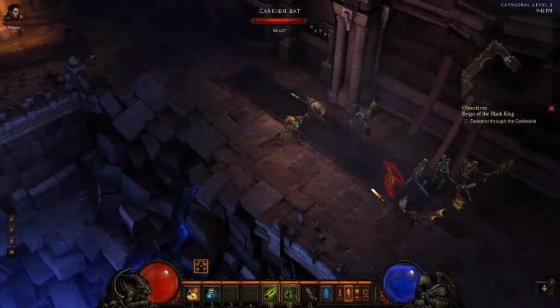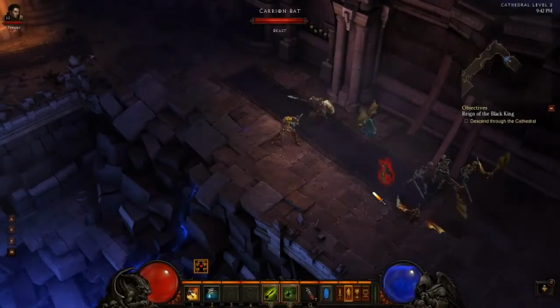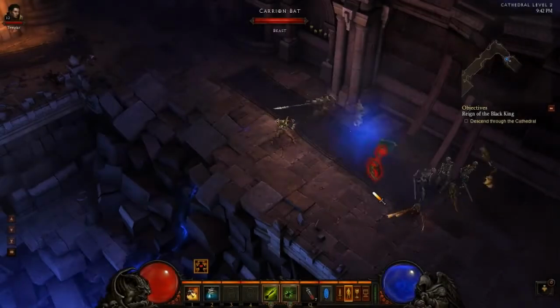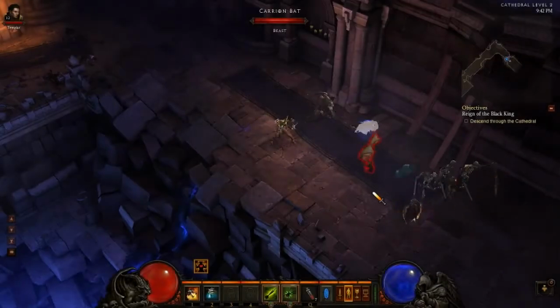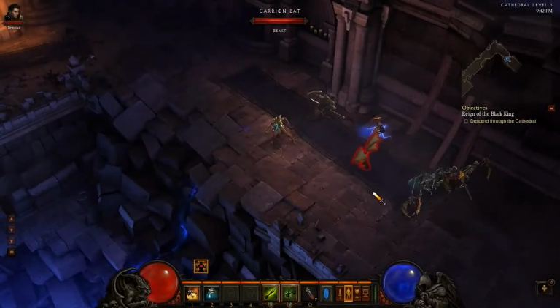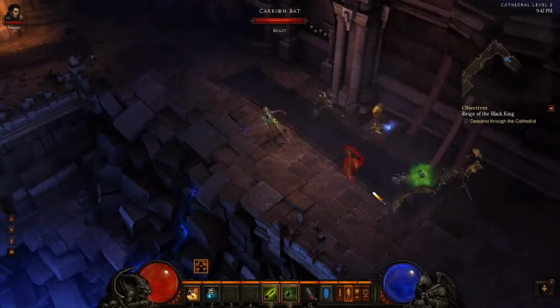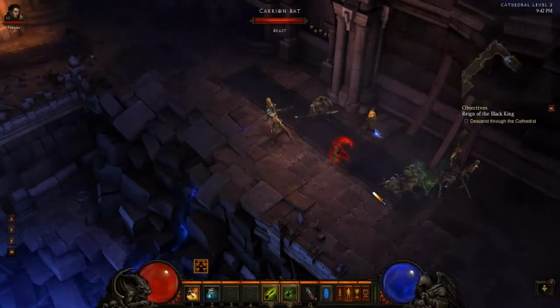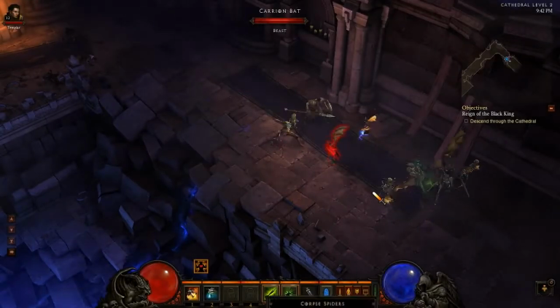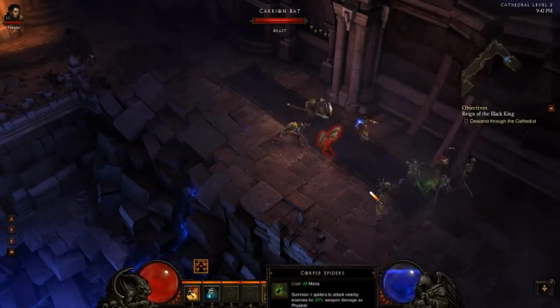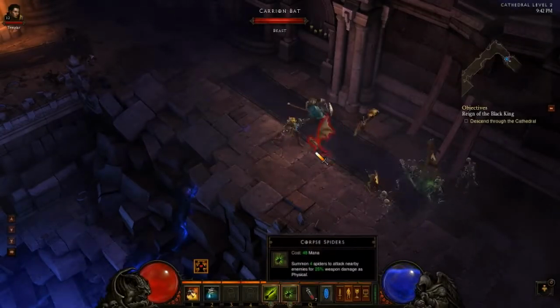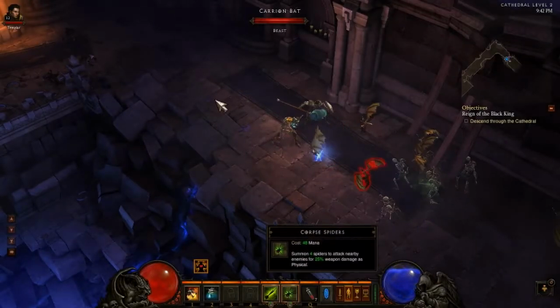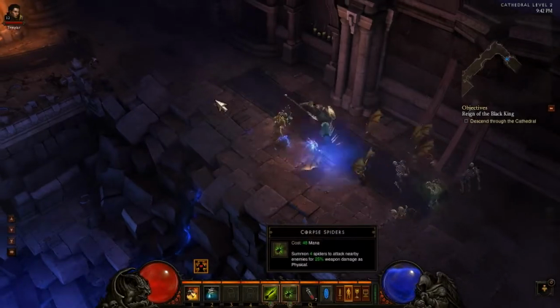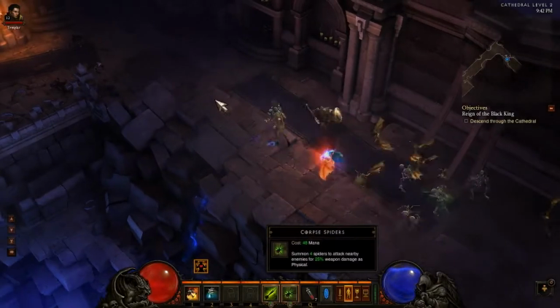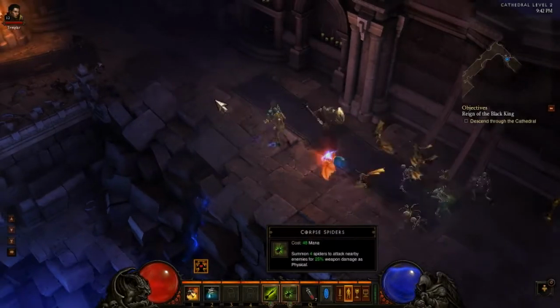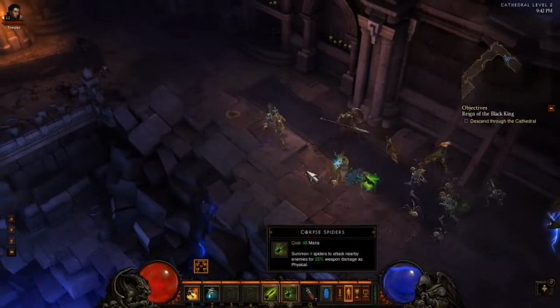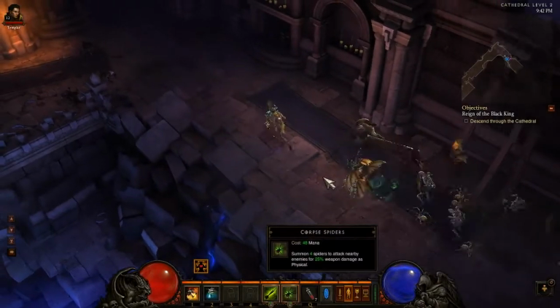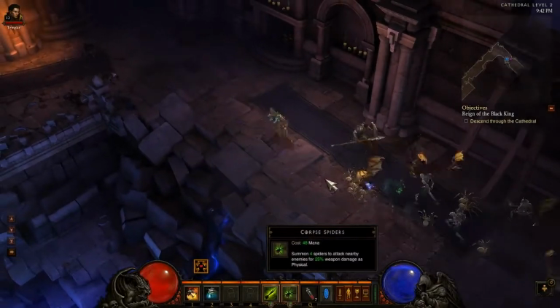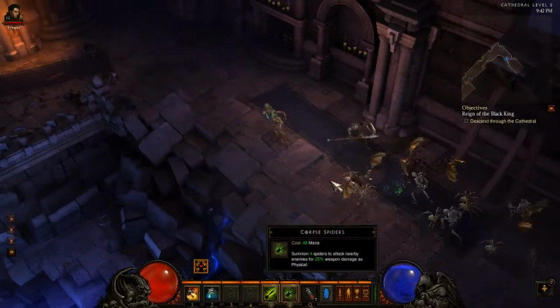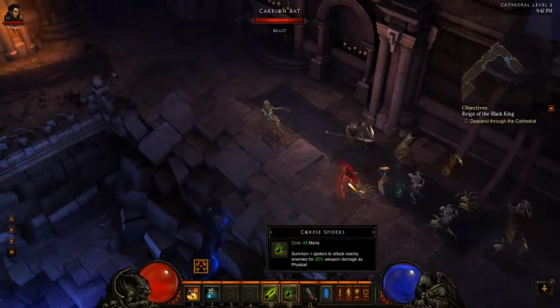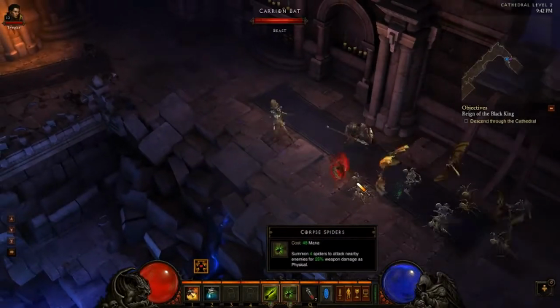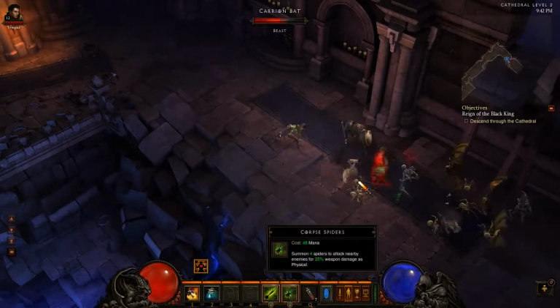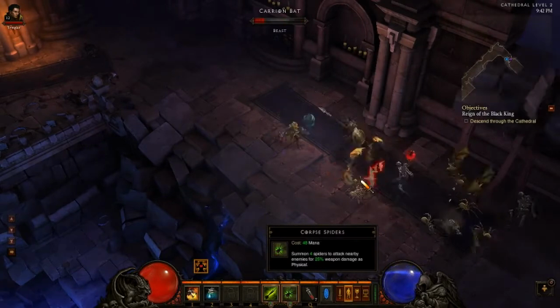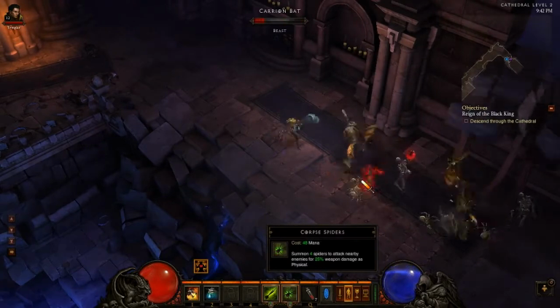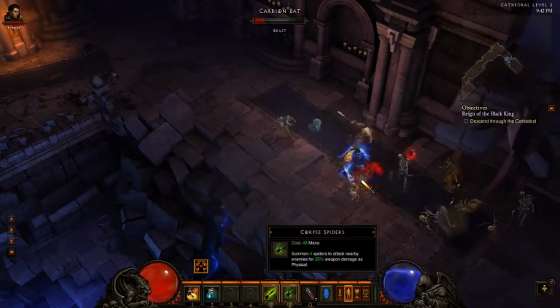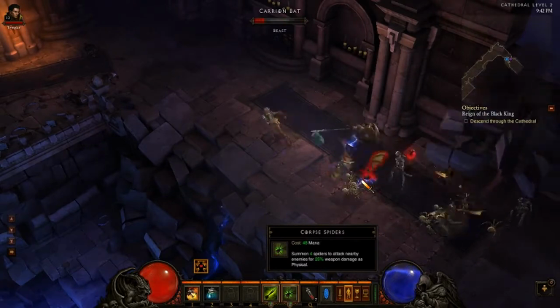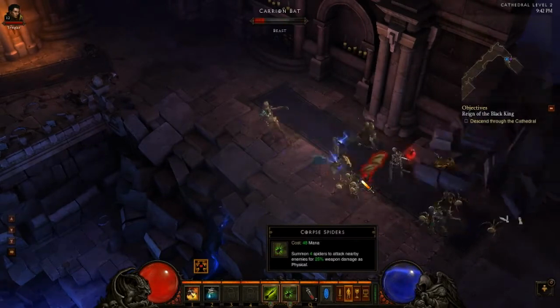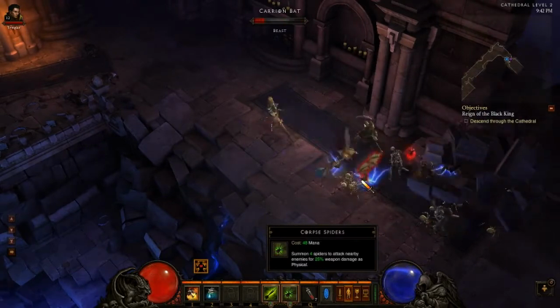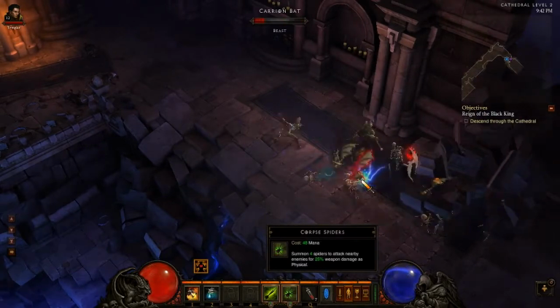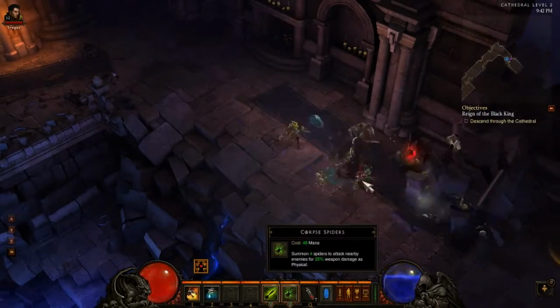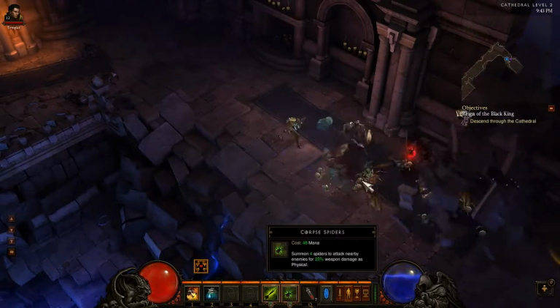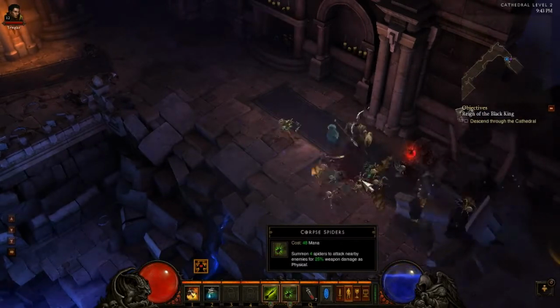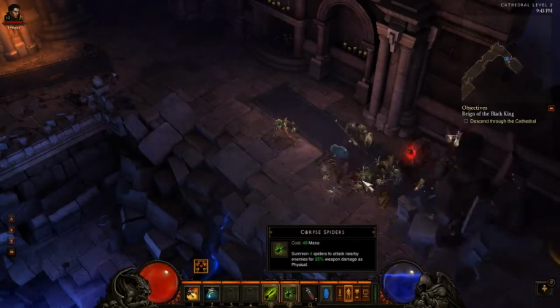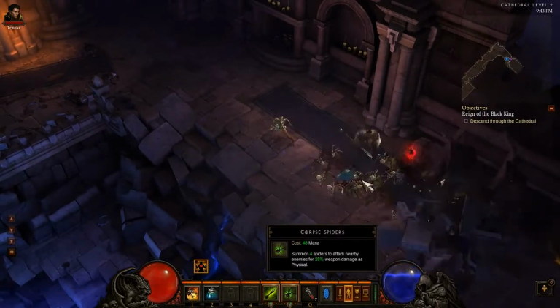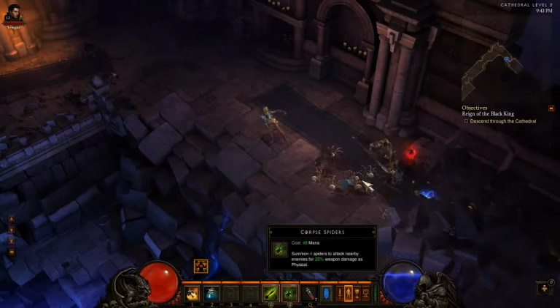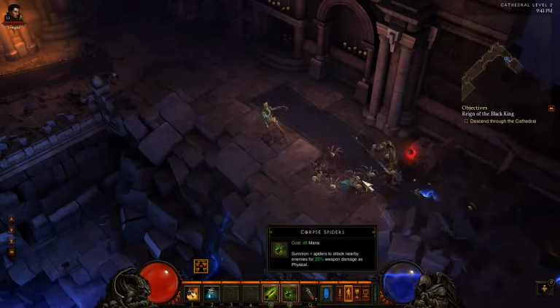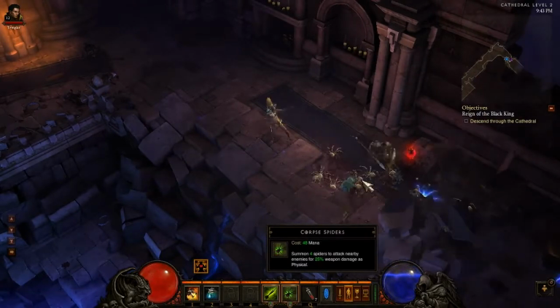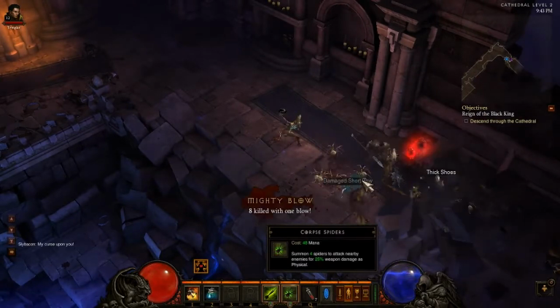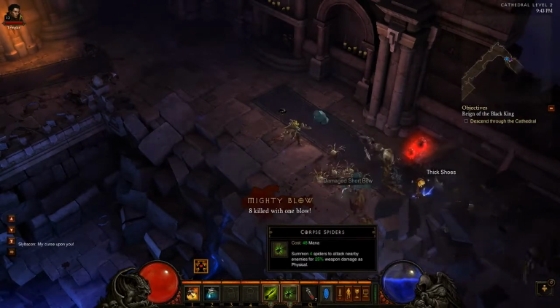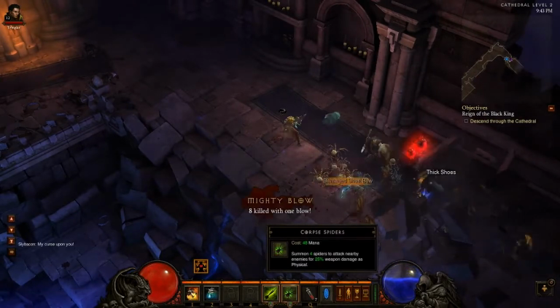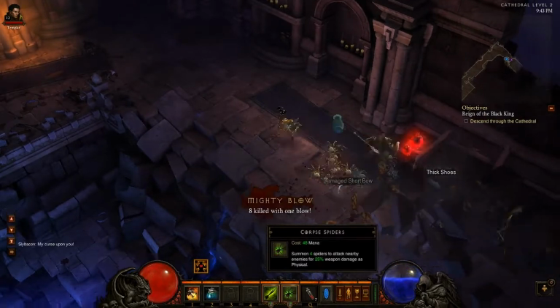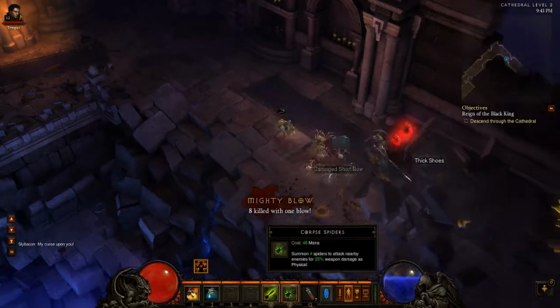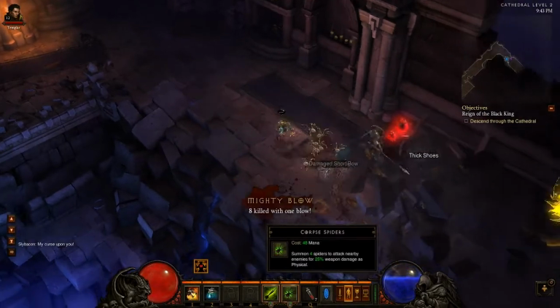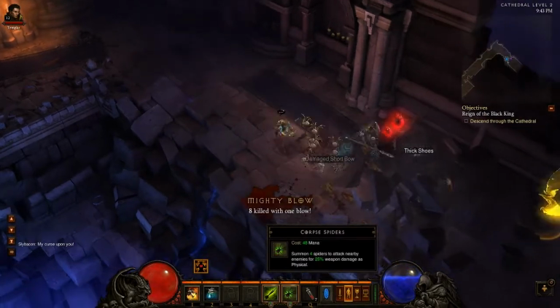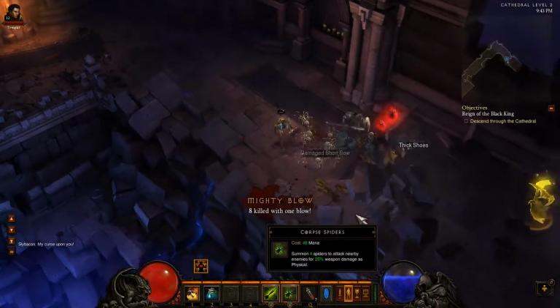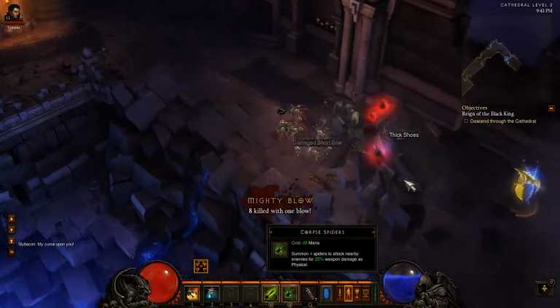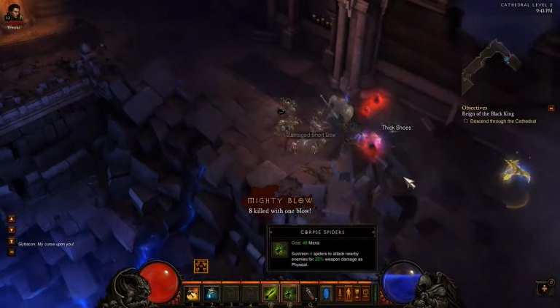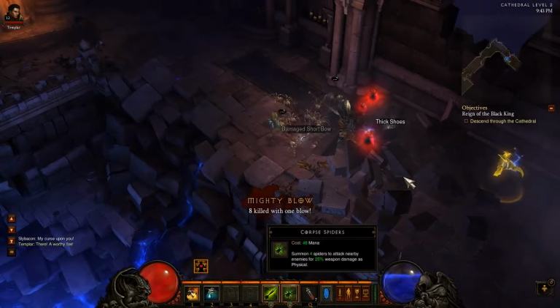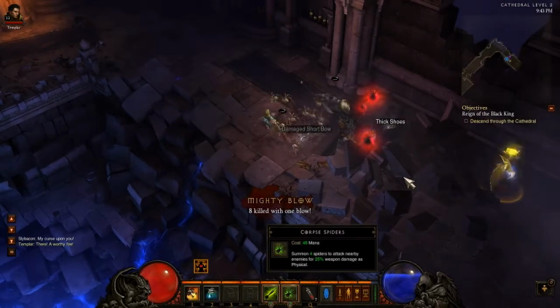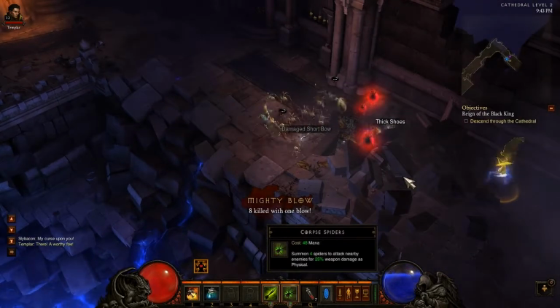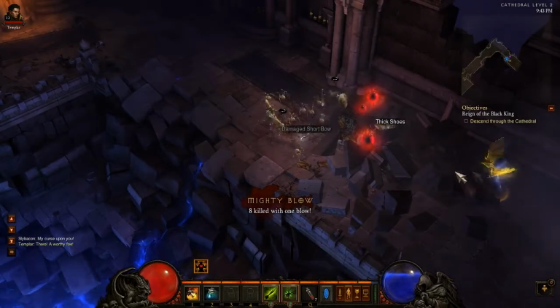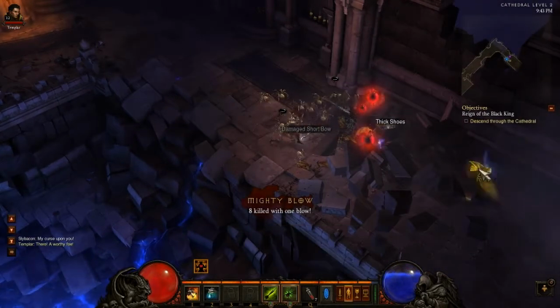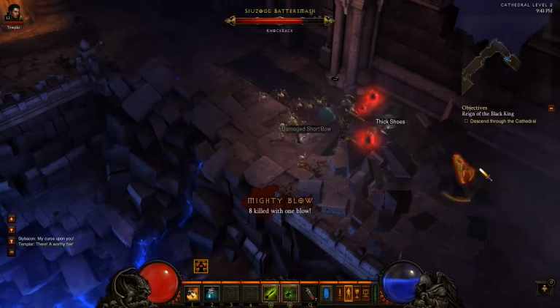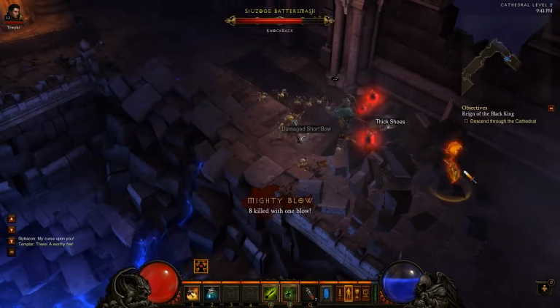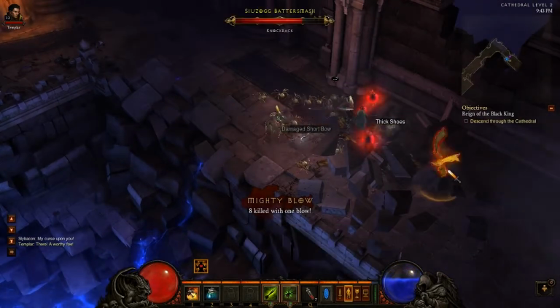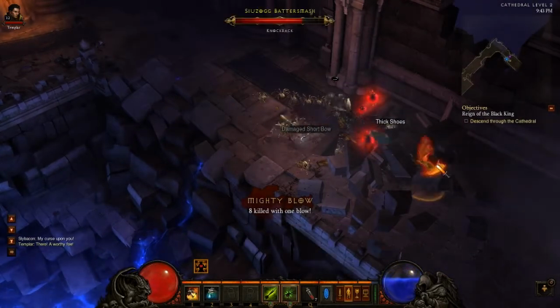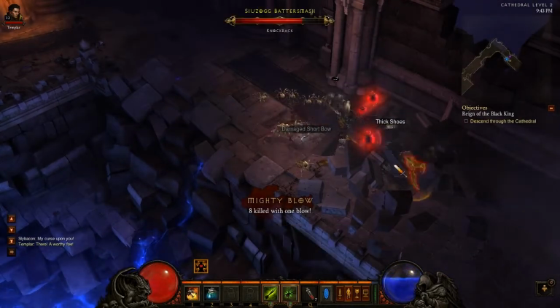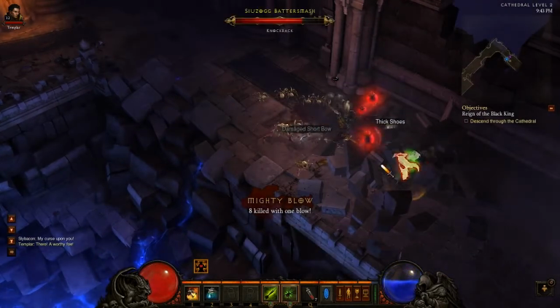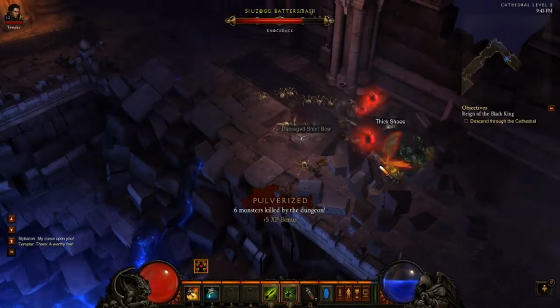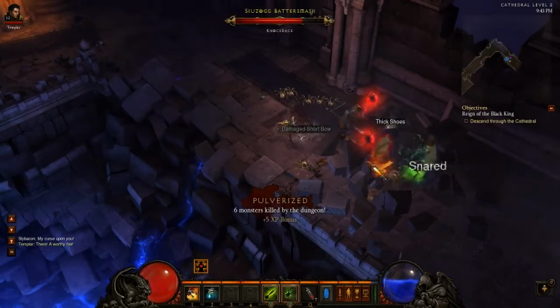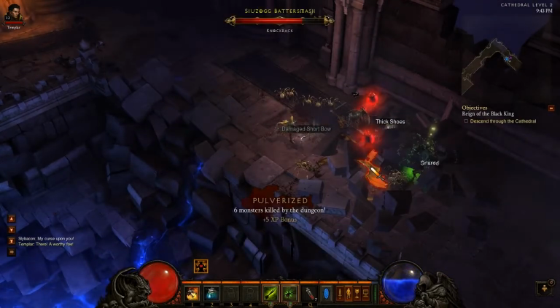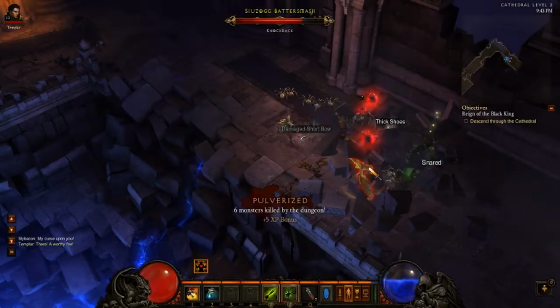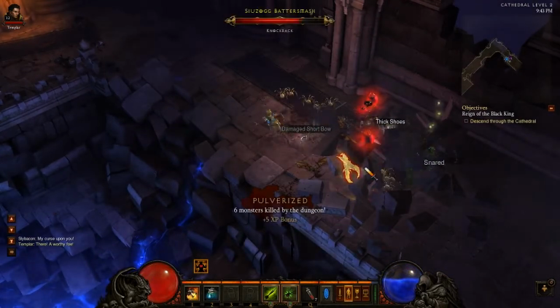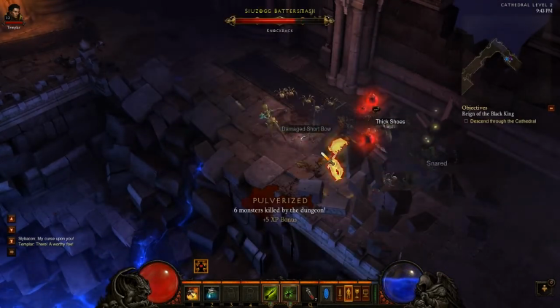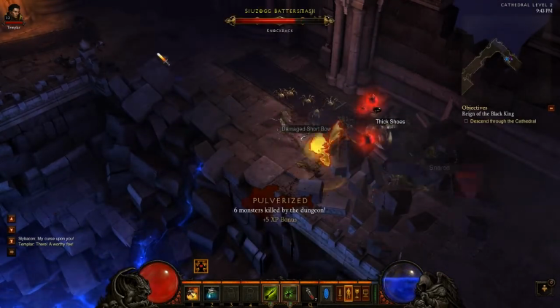Next up we have Corpse Spiders, which summons 4 spiders to attack nearby enemies for 25% weapon damage as physical.